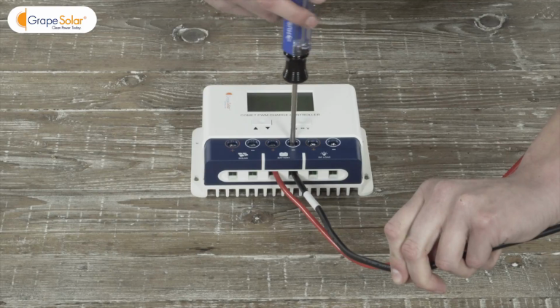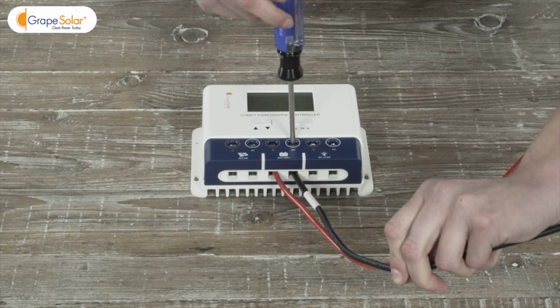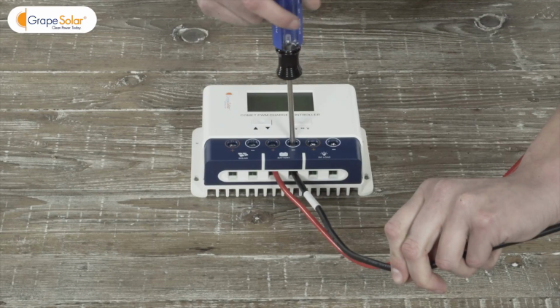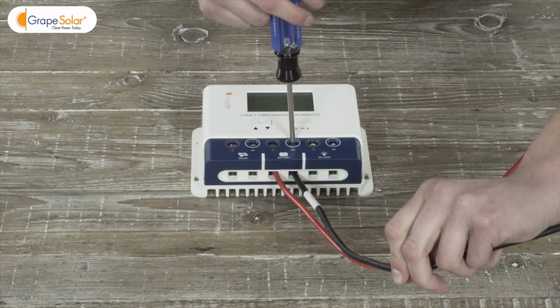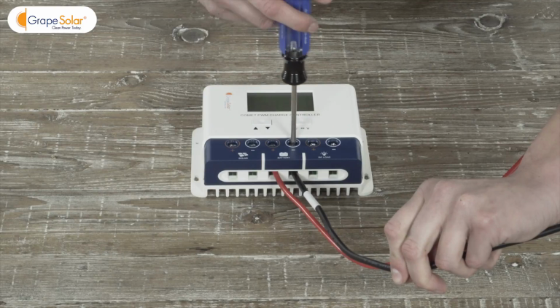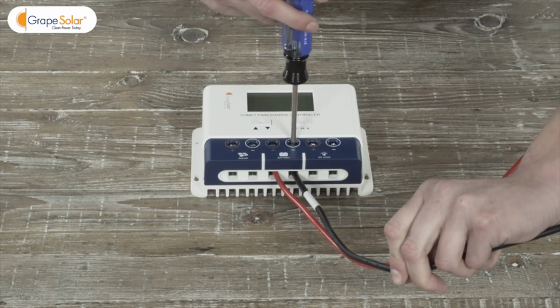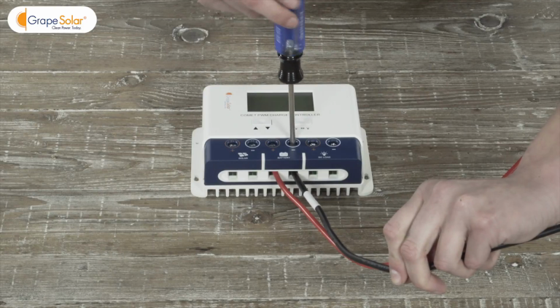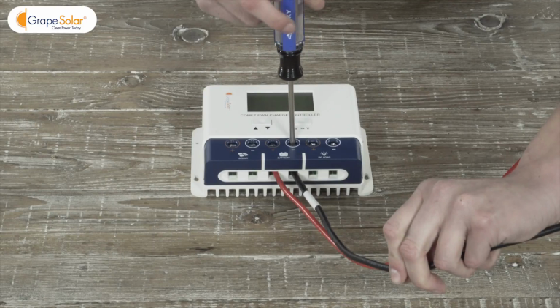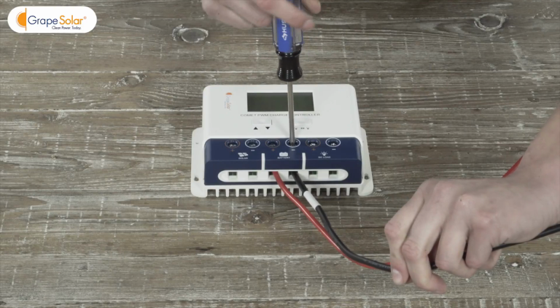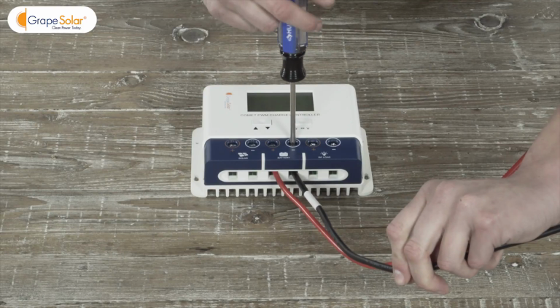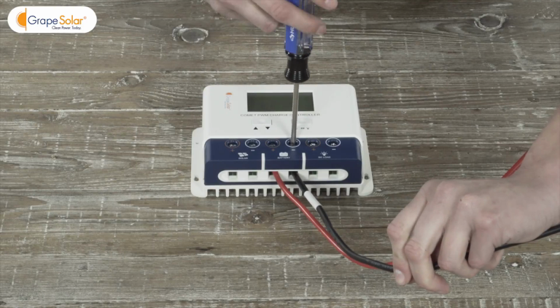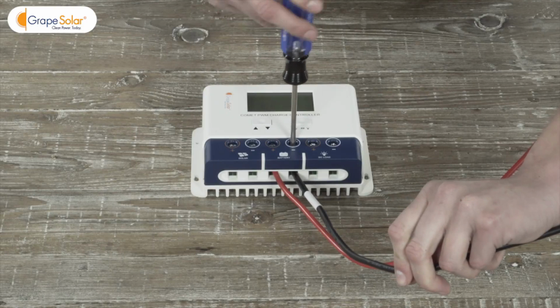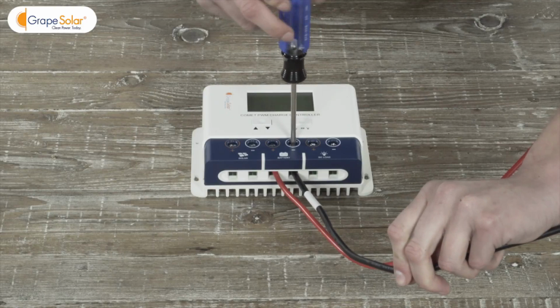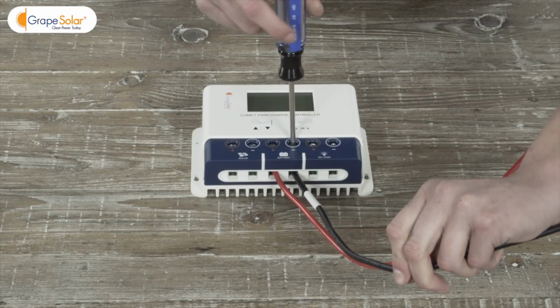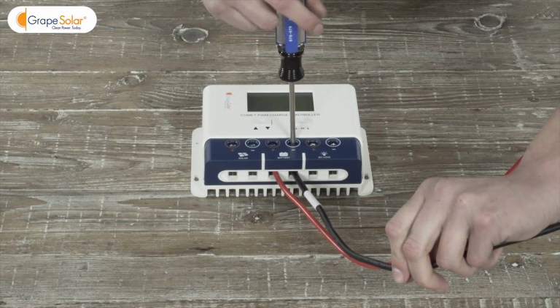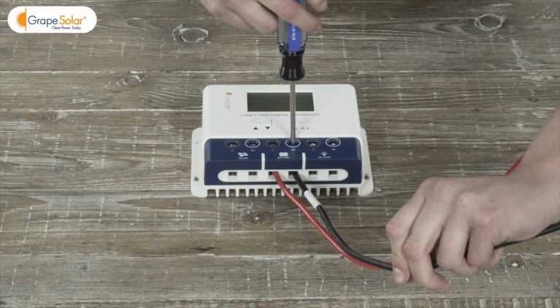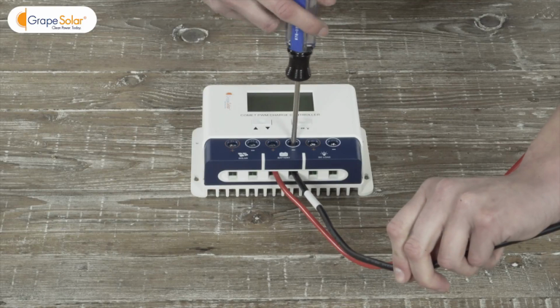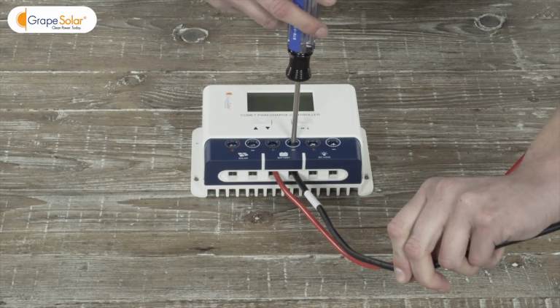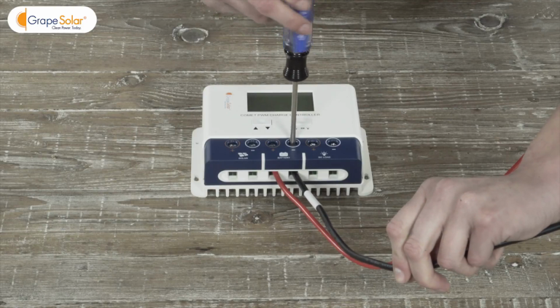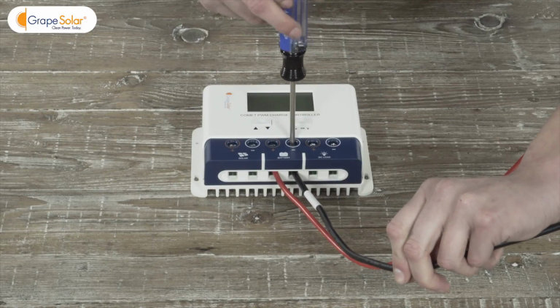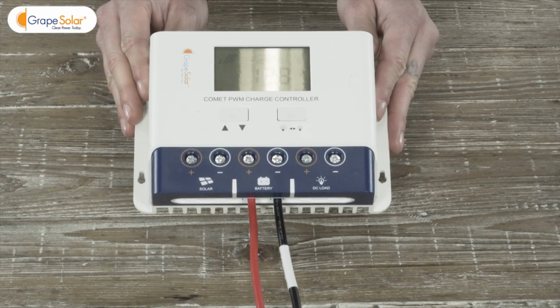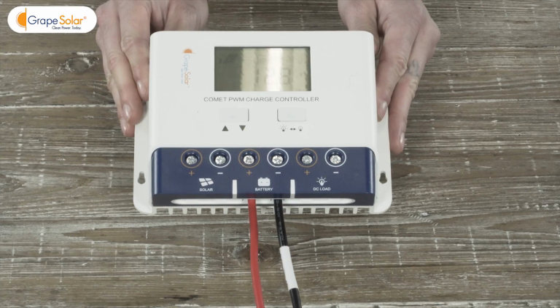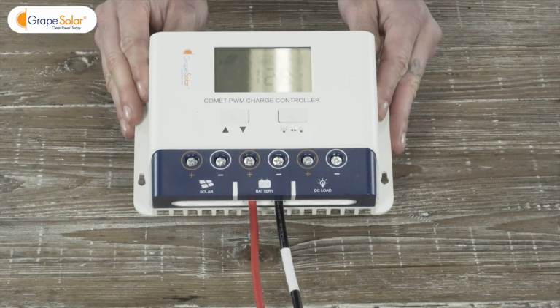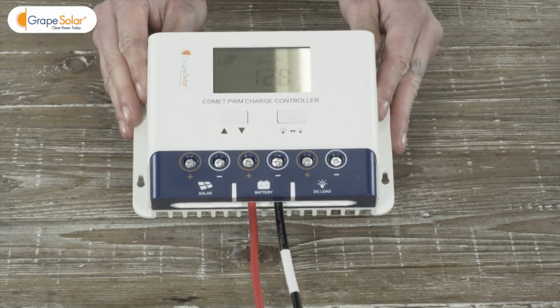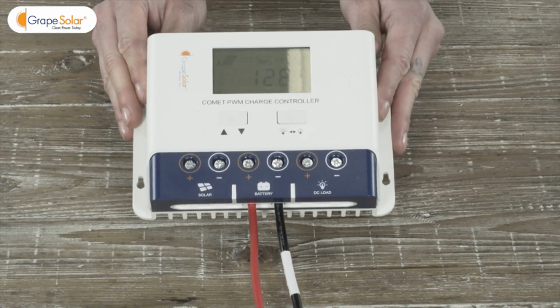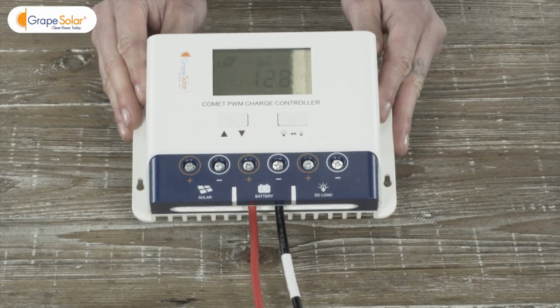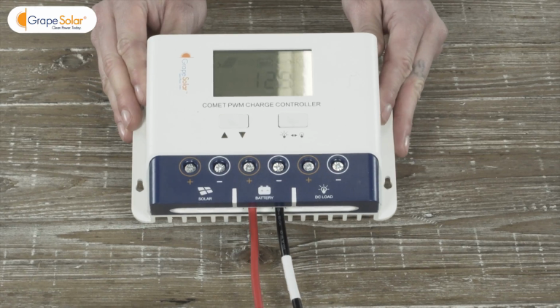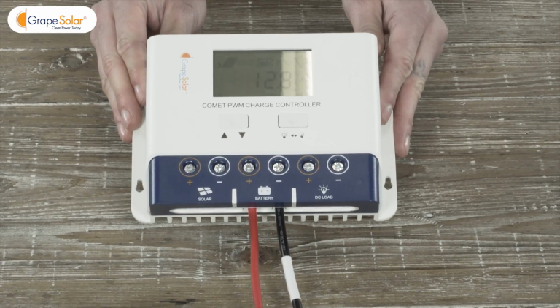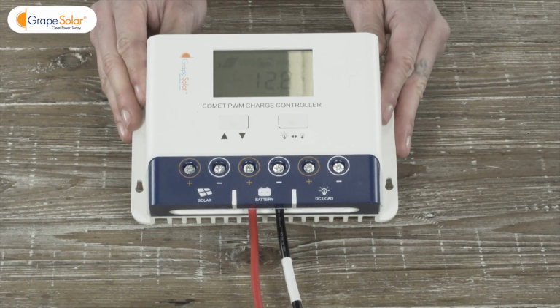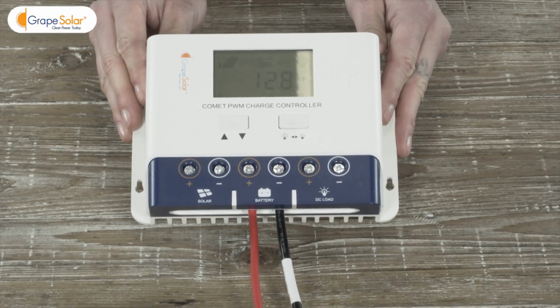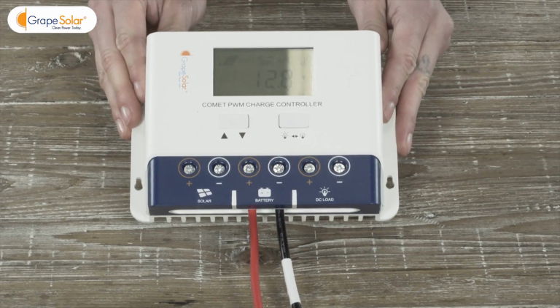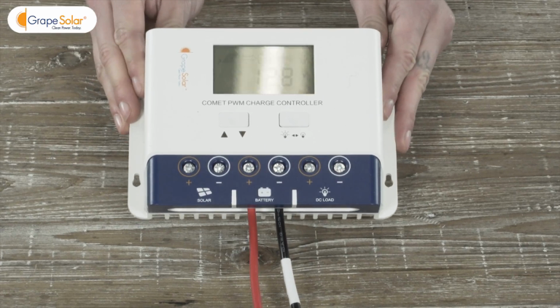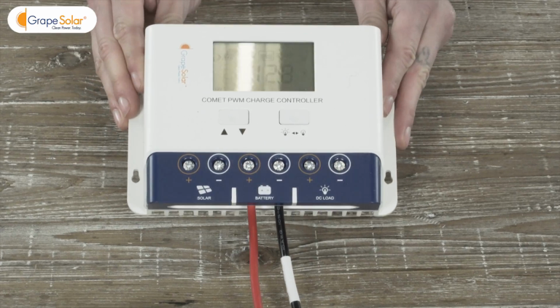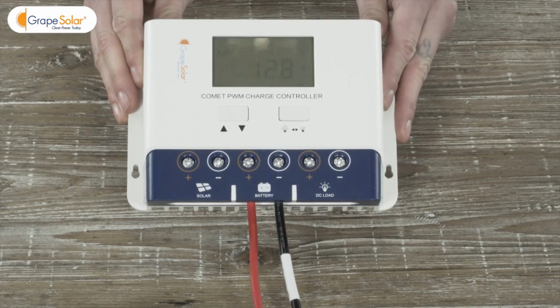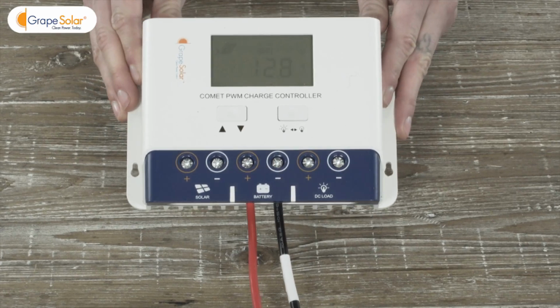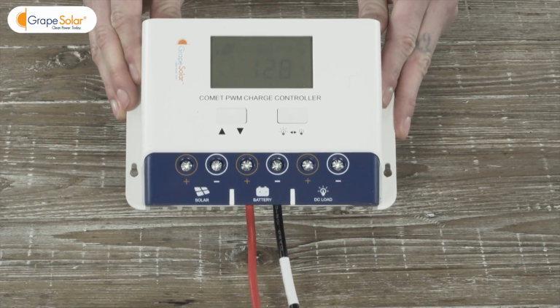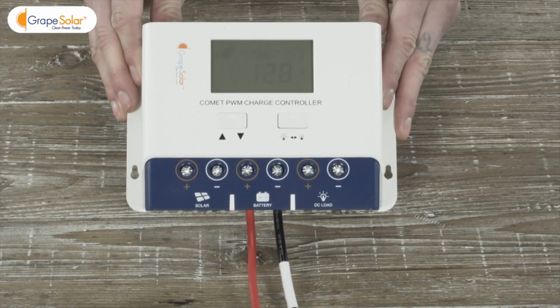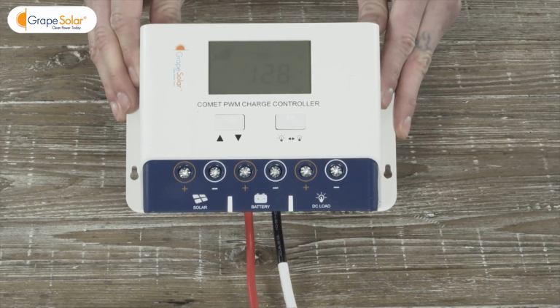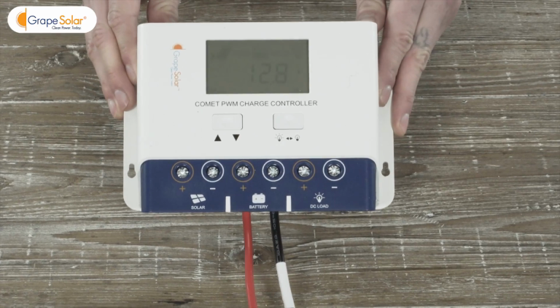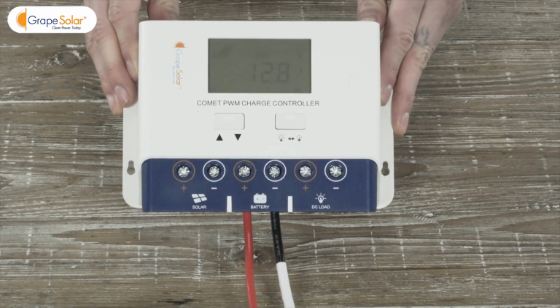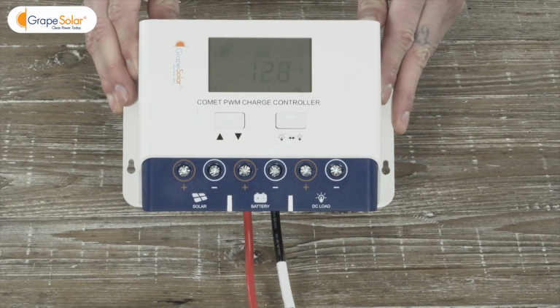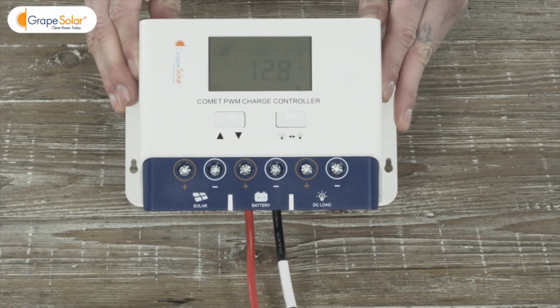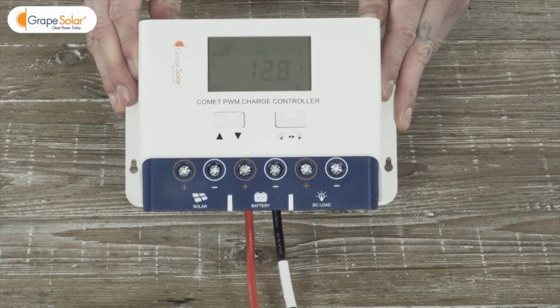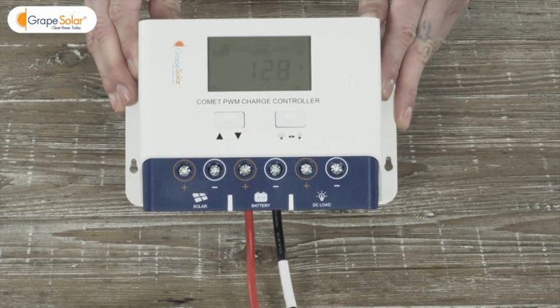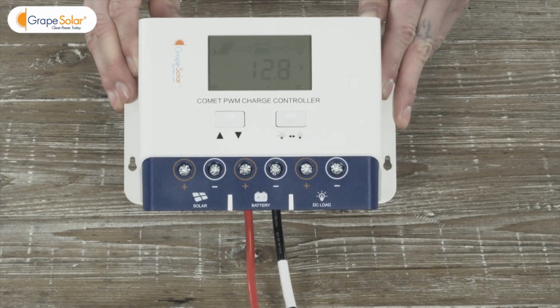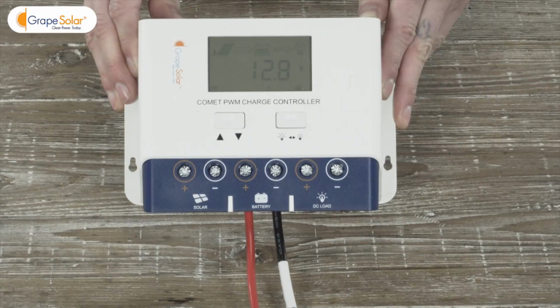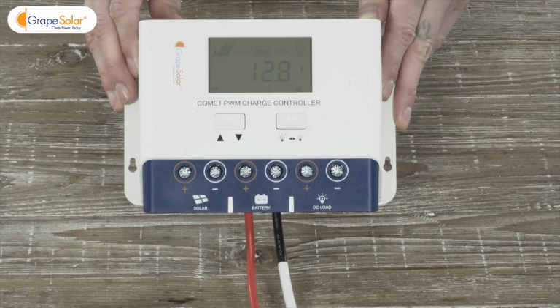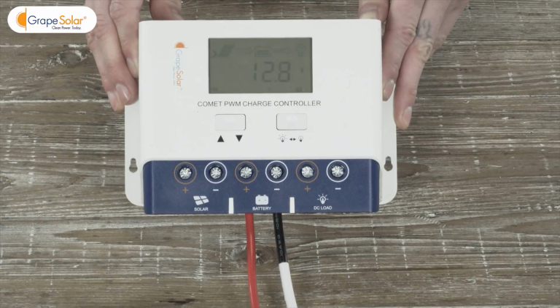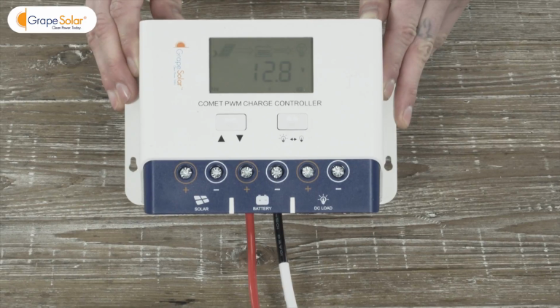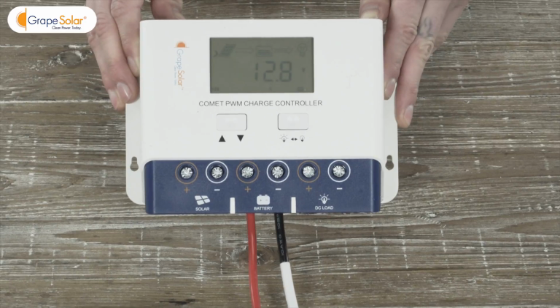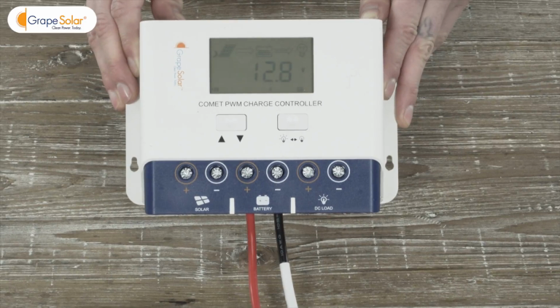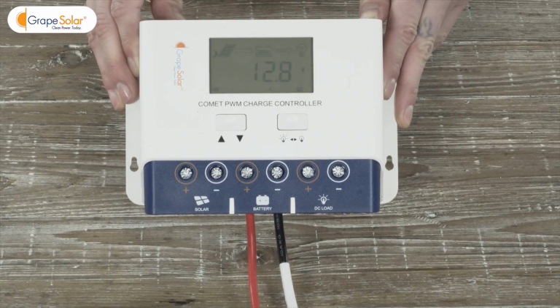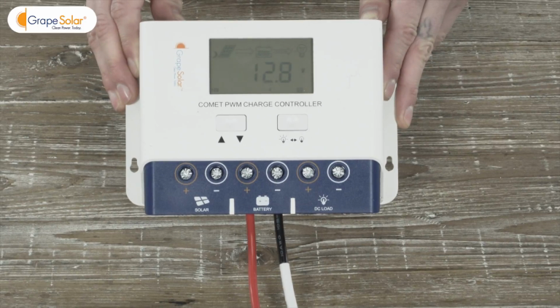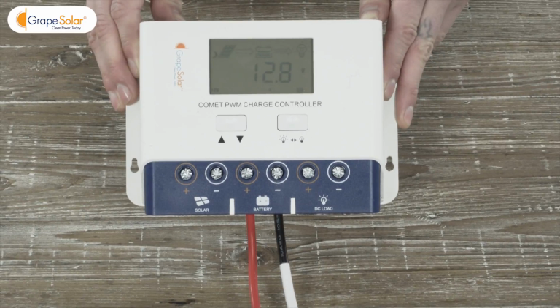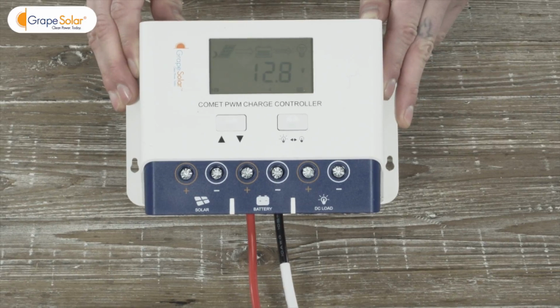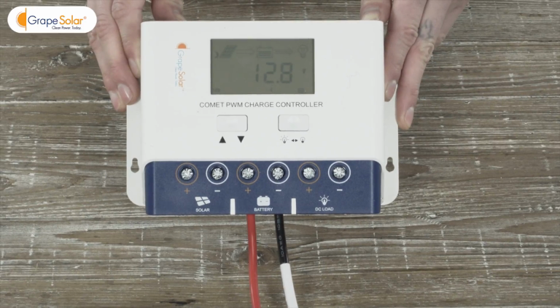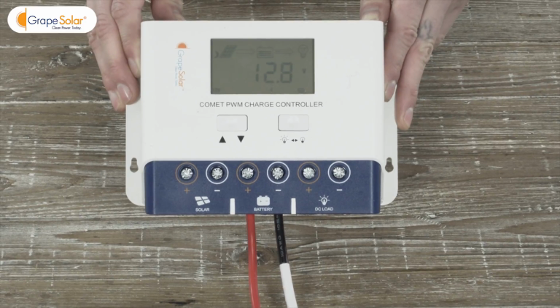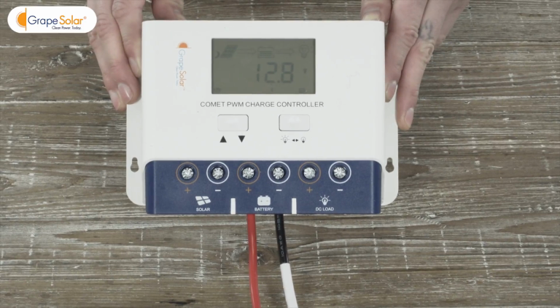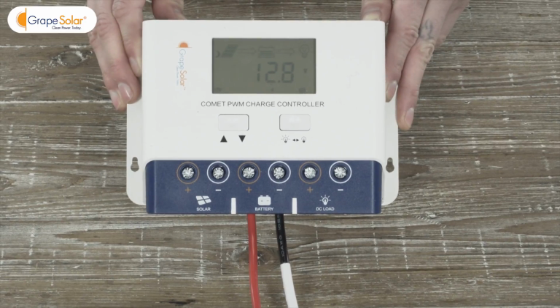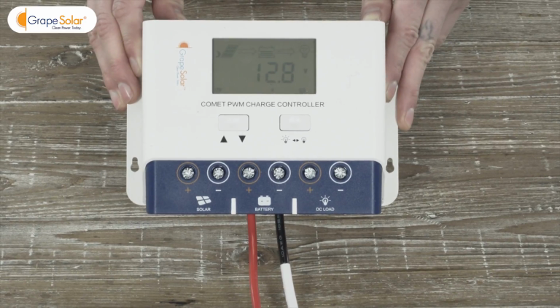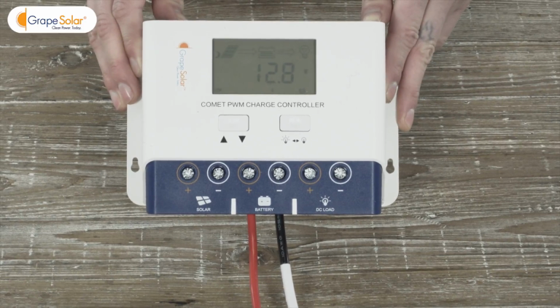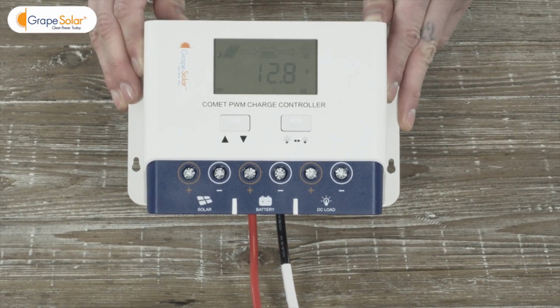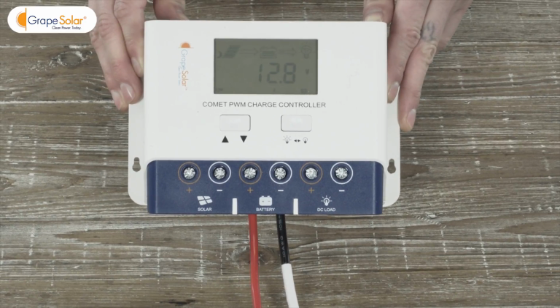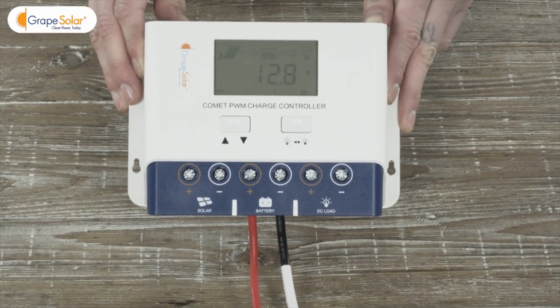If your battery charge is higher than 11.5 volts, your charge controller's LCD screen should display.